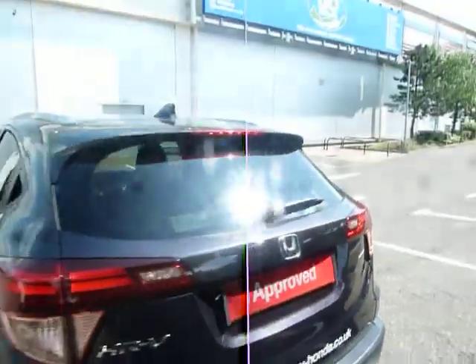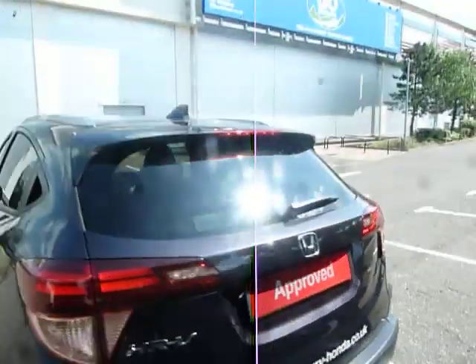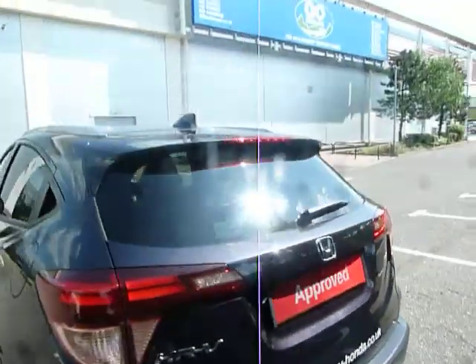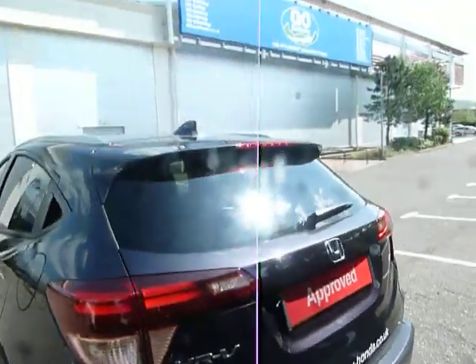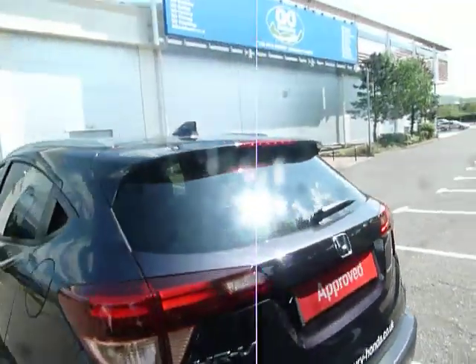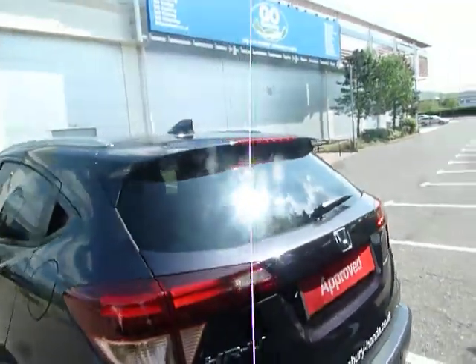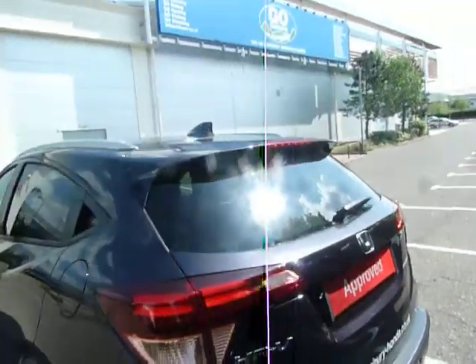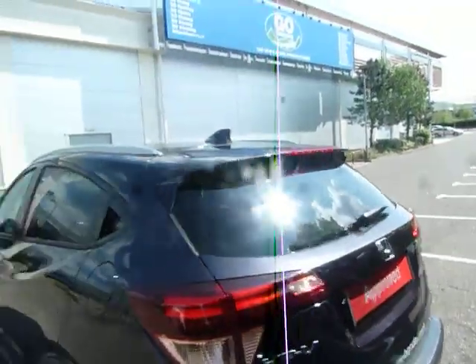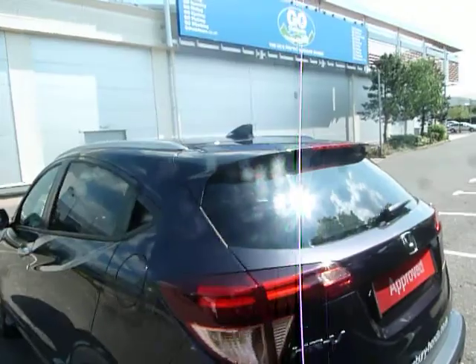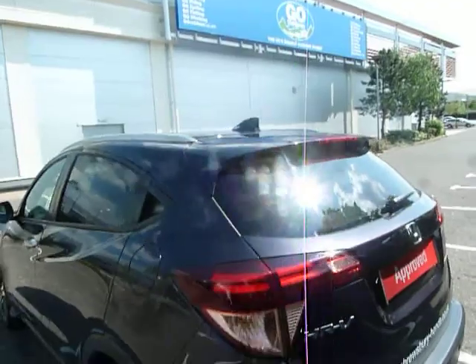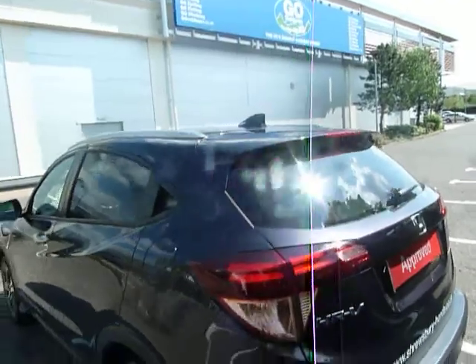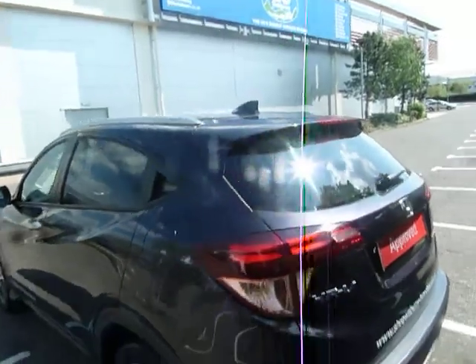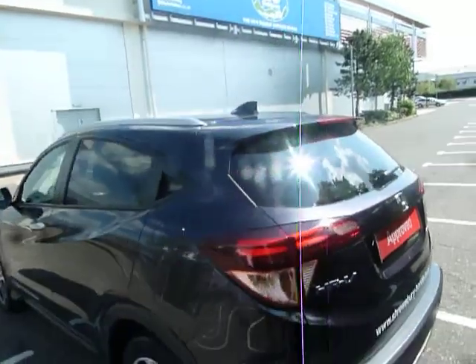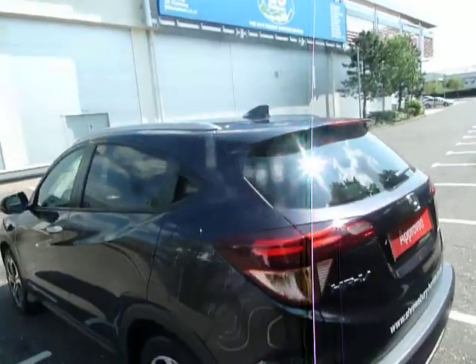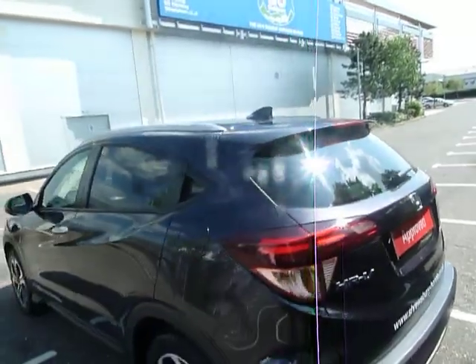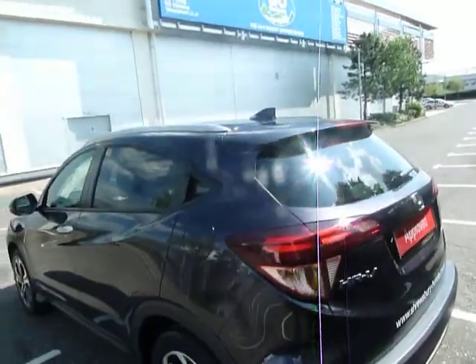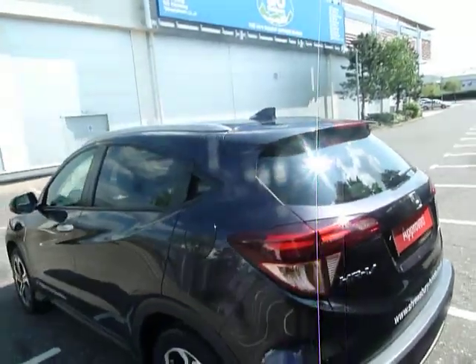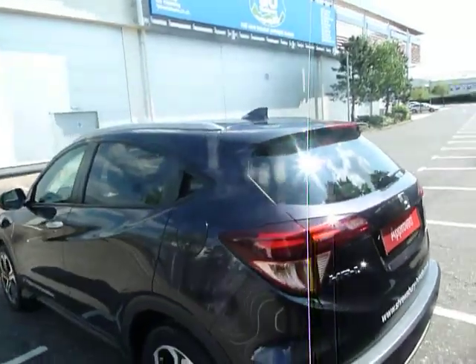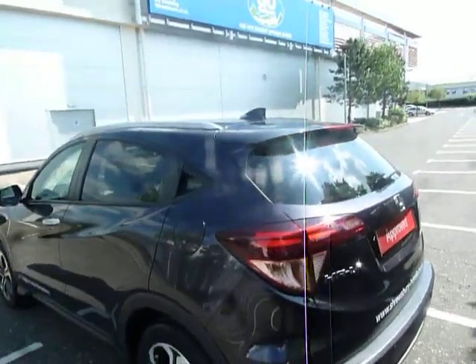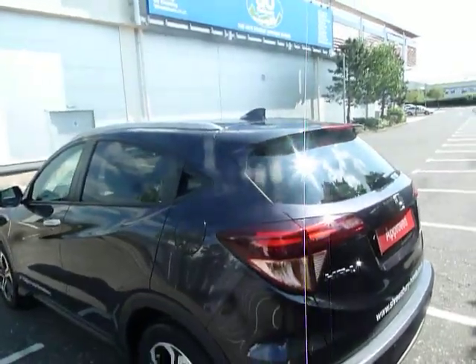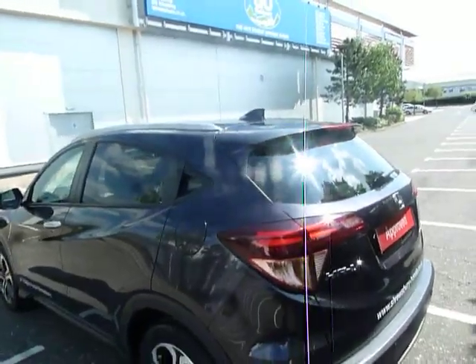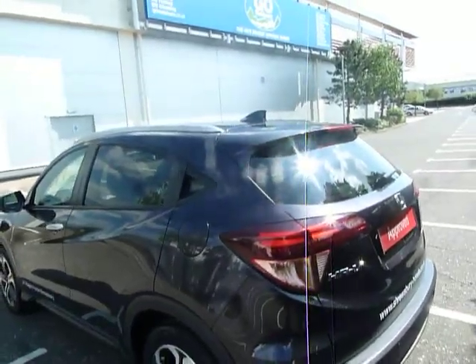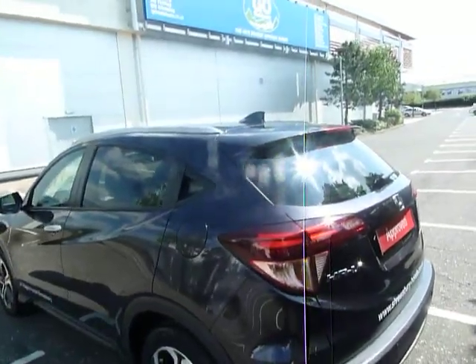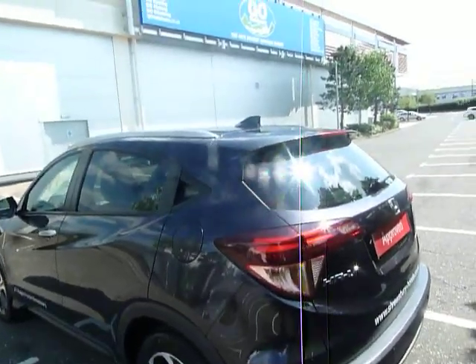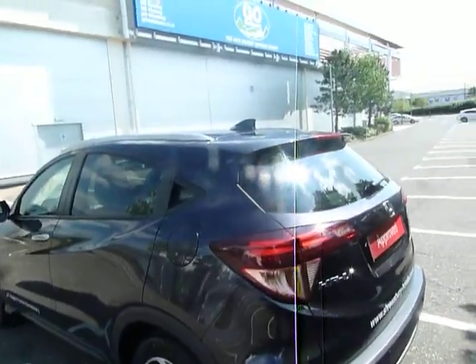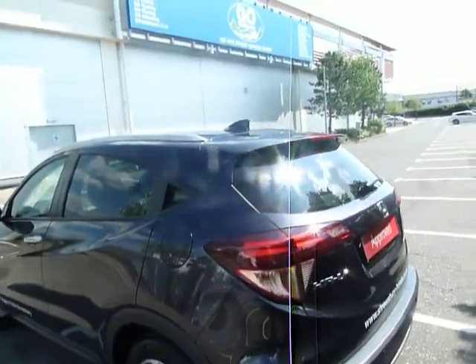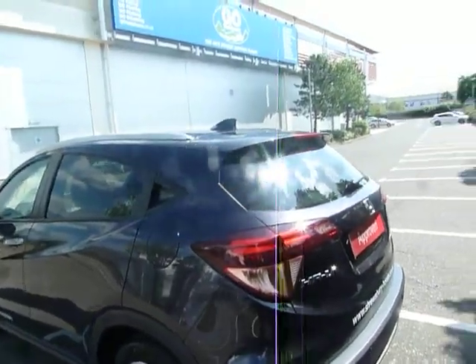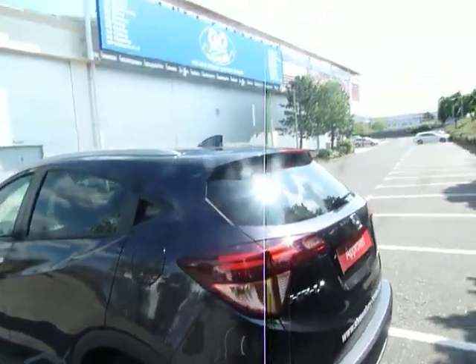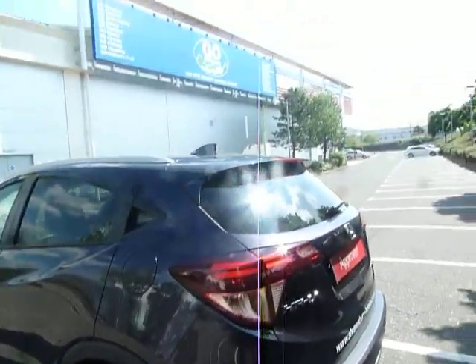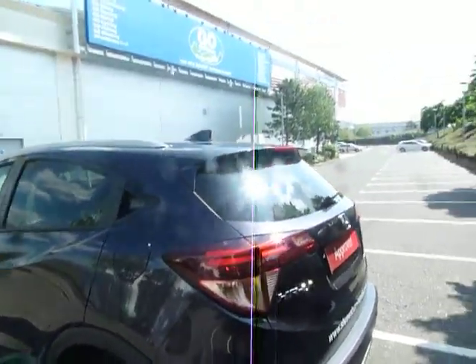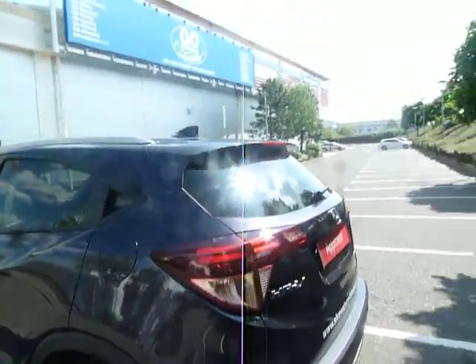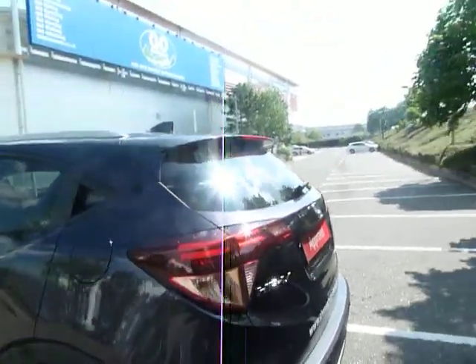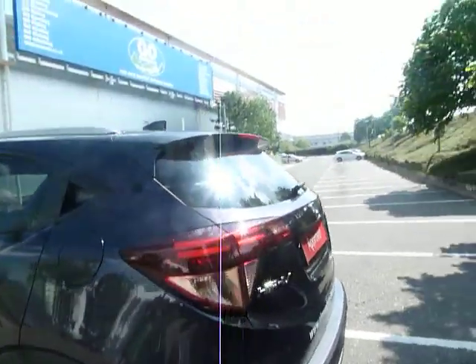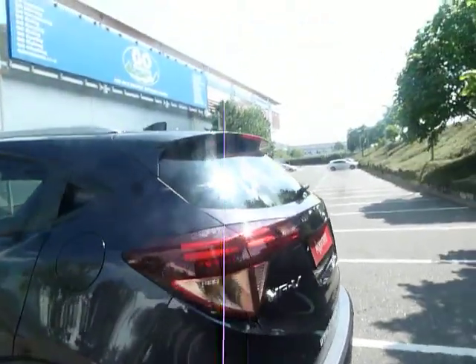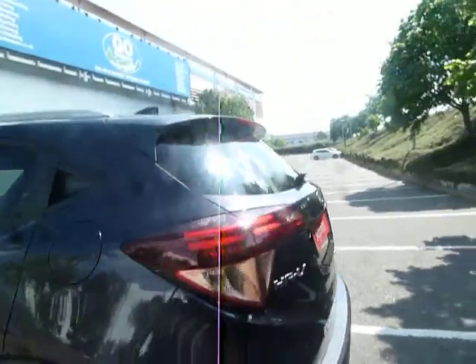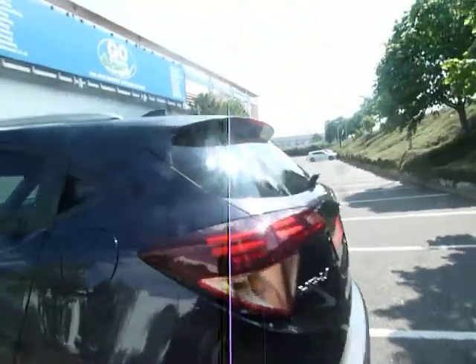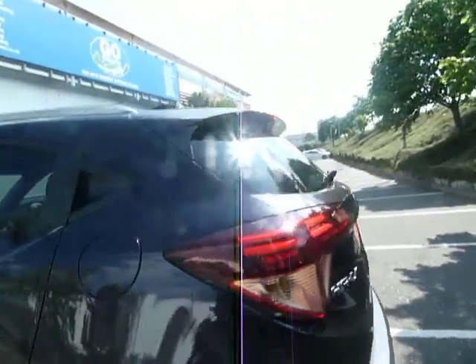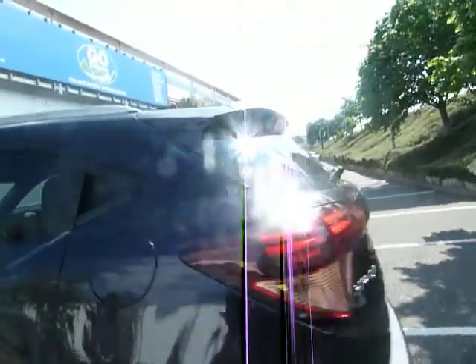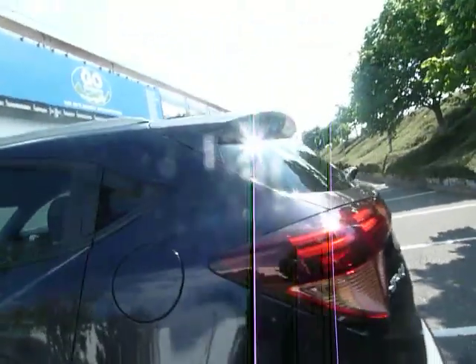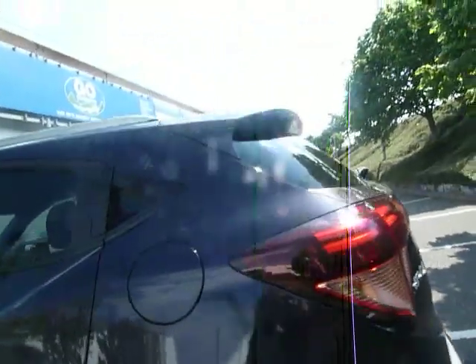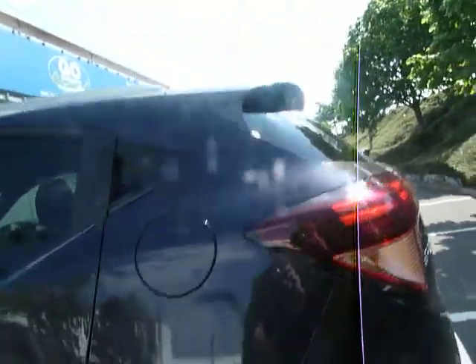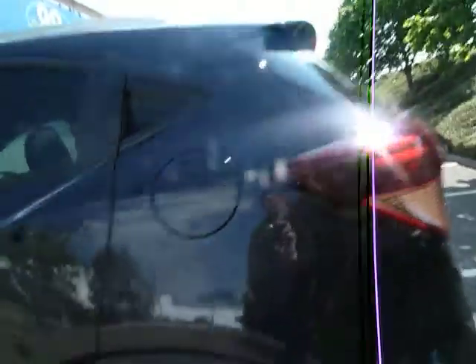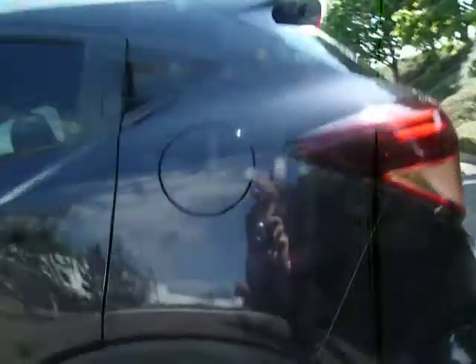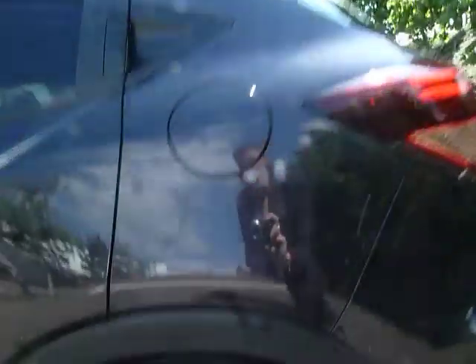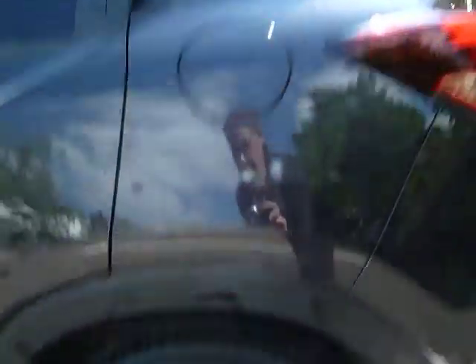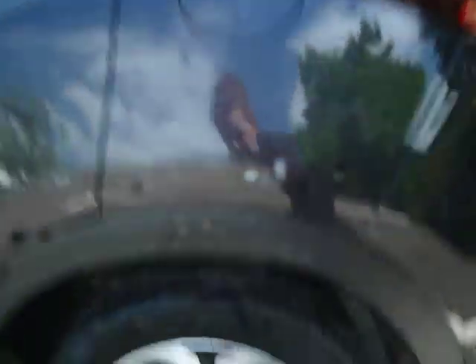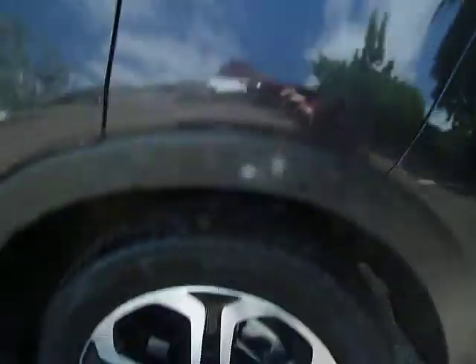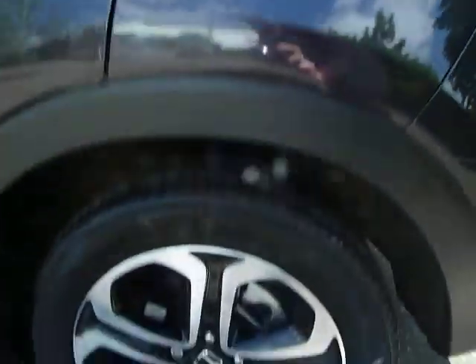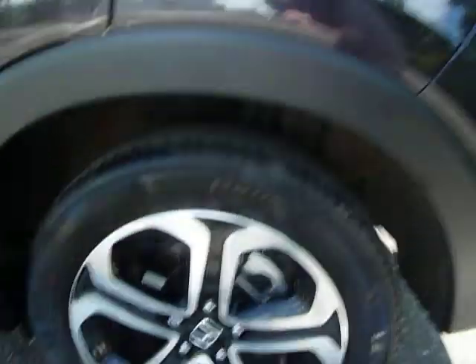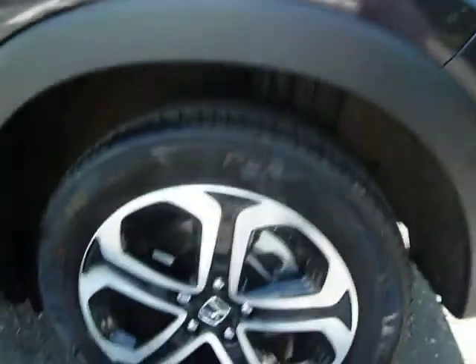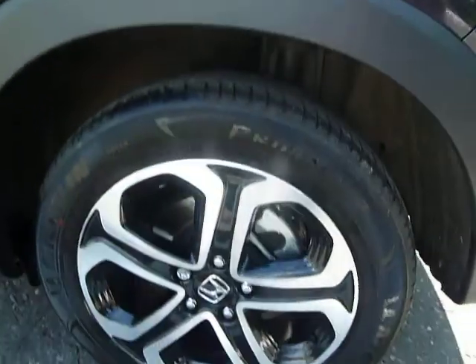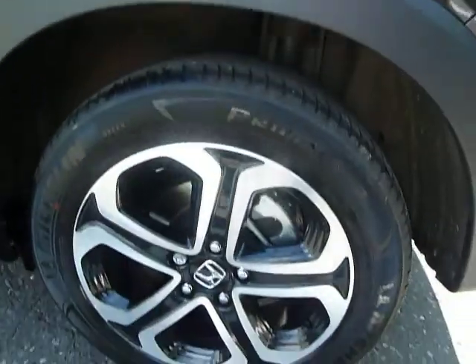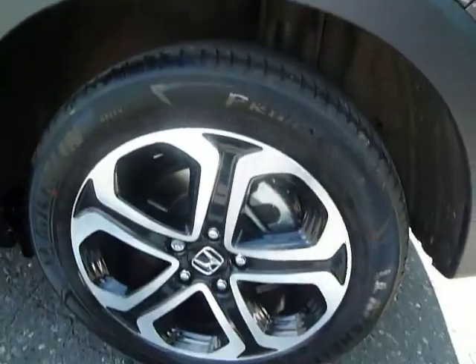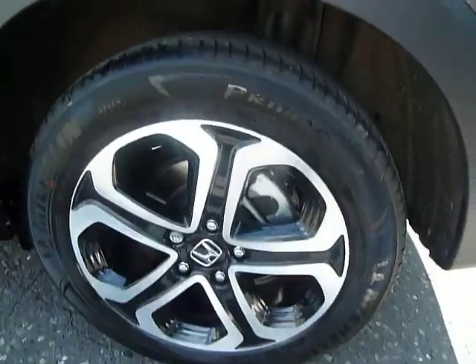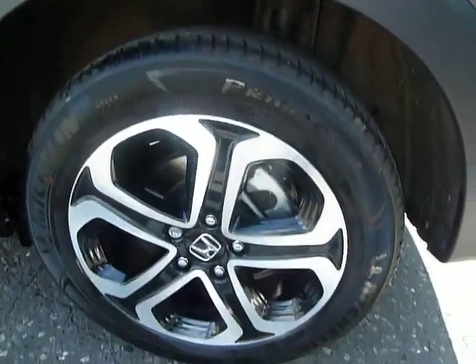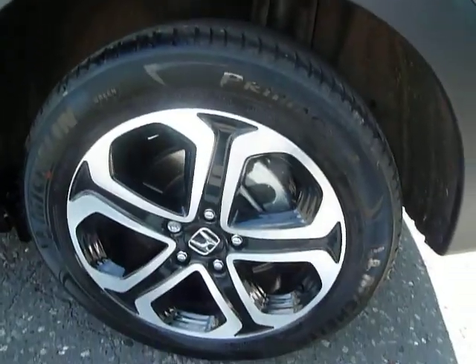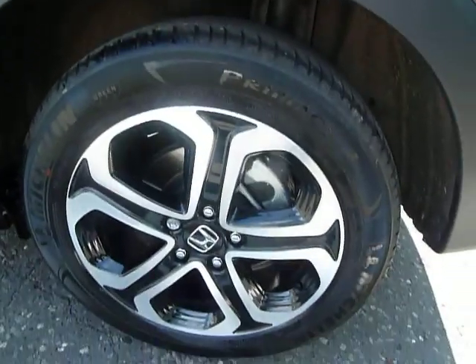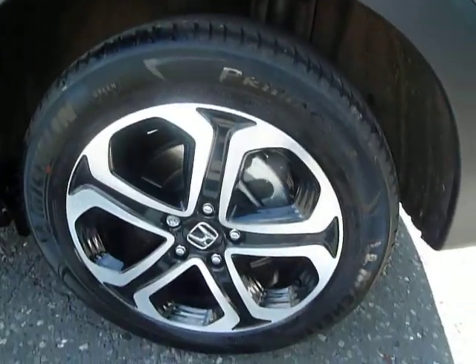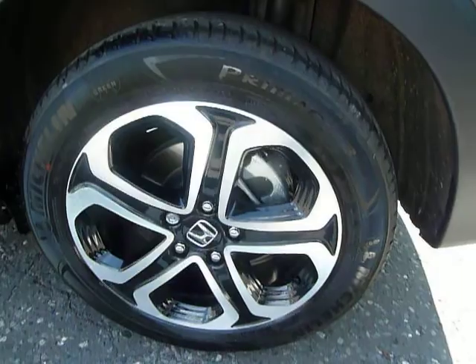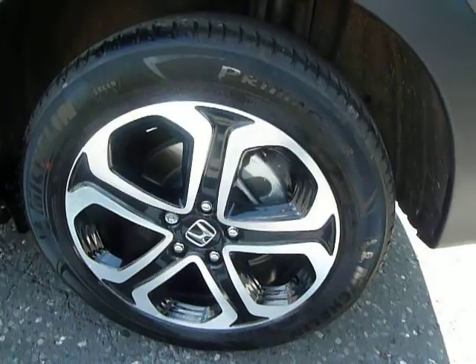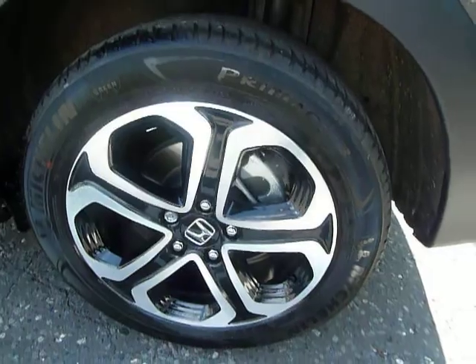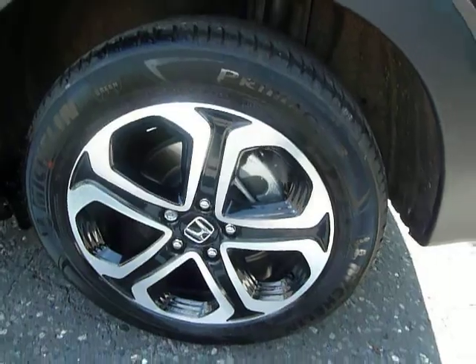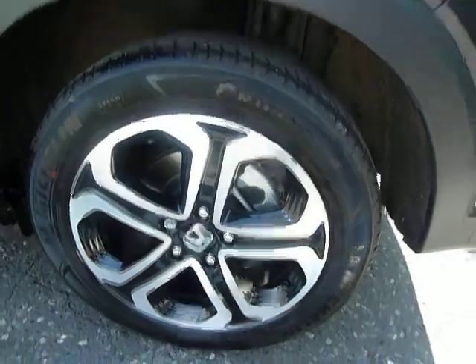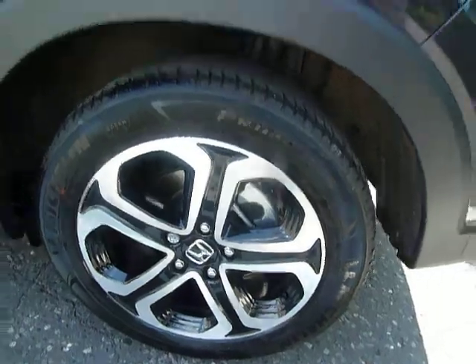You've got your lightly tinted rear glass as well, and we'll have a look down here at these beautiful alloys.